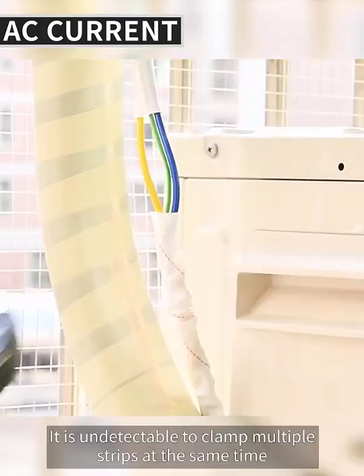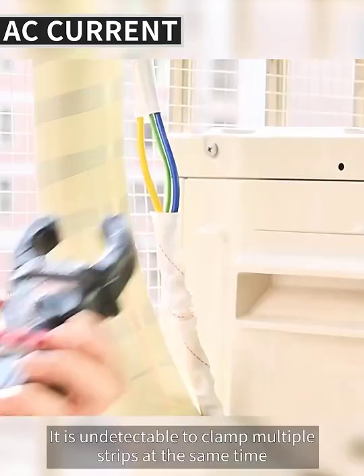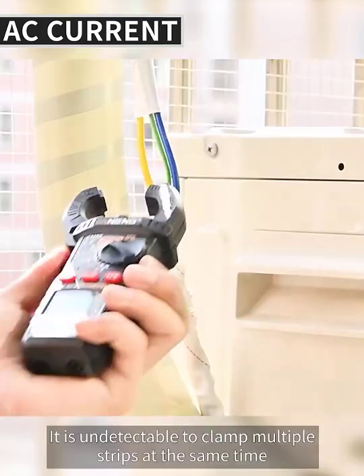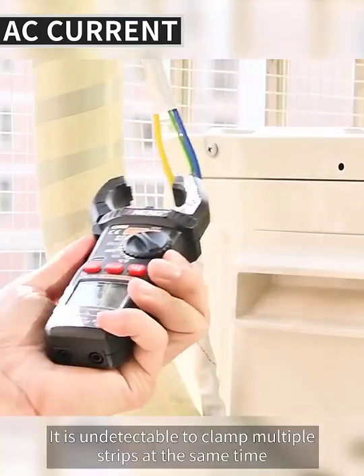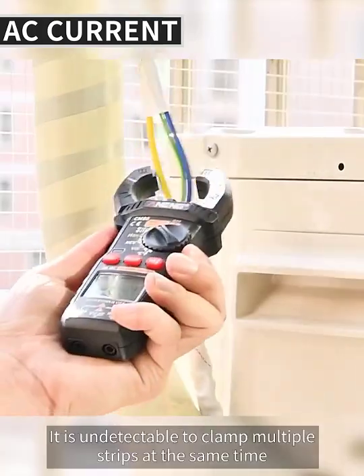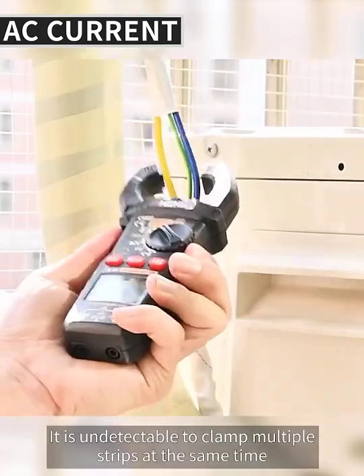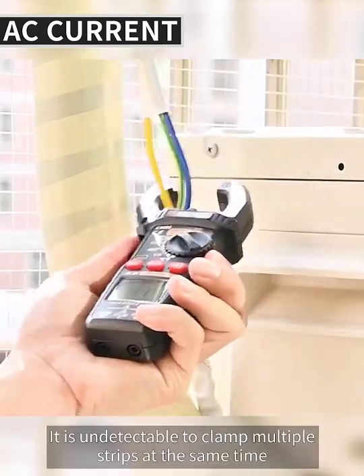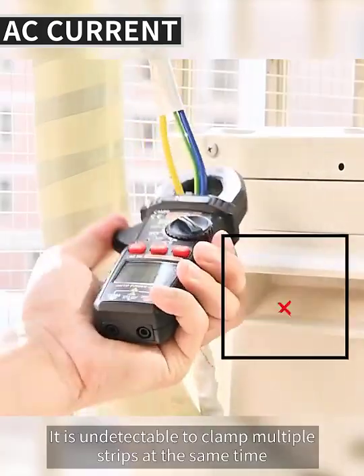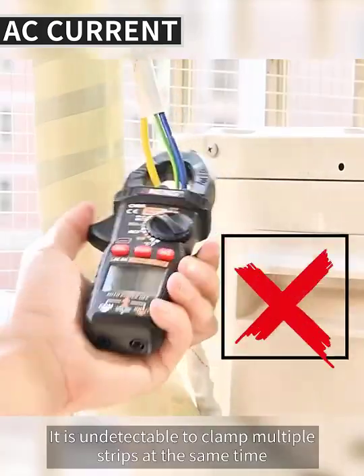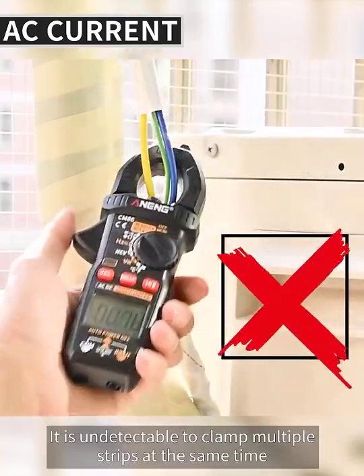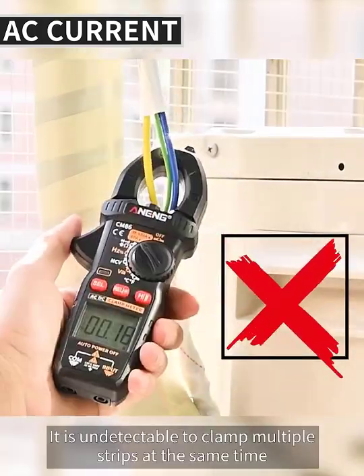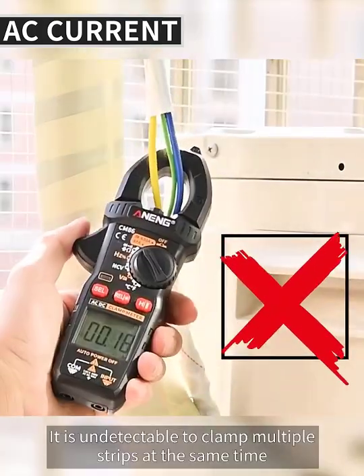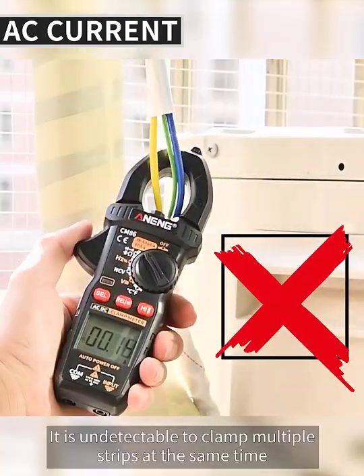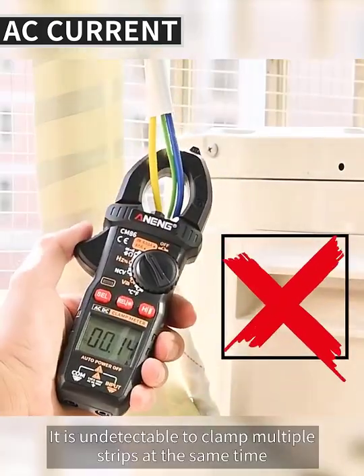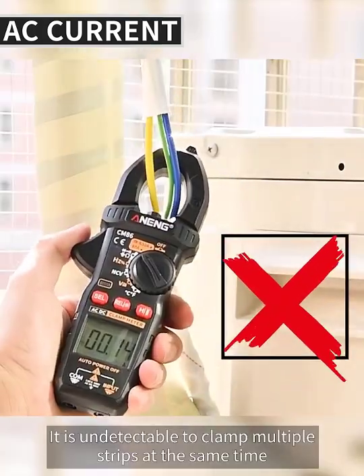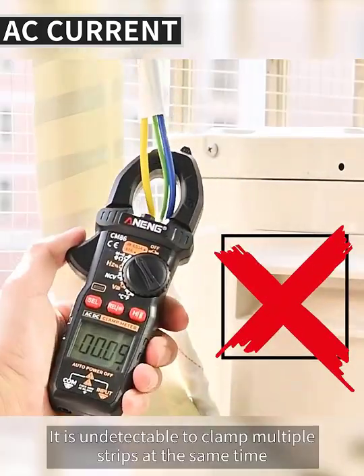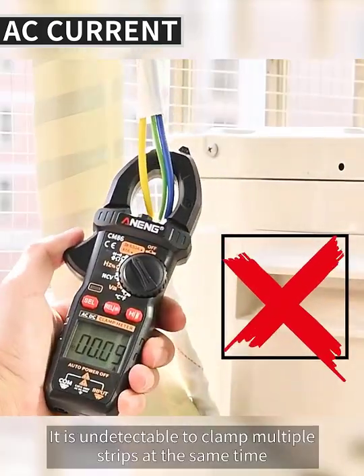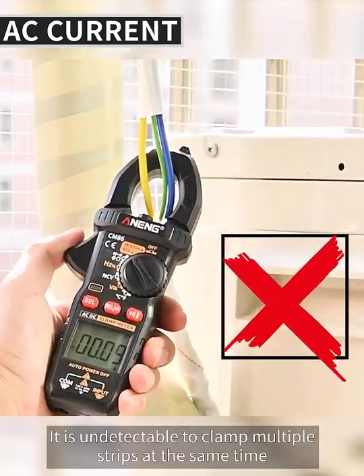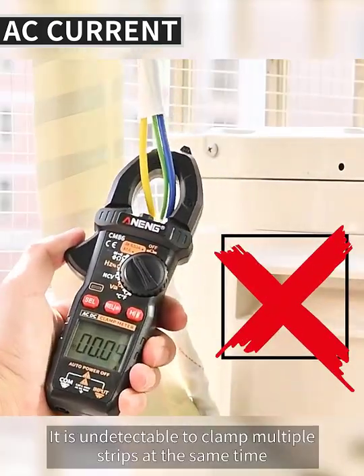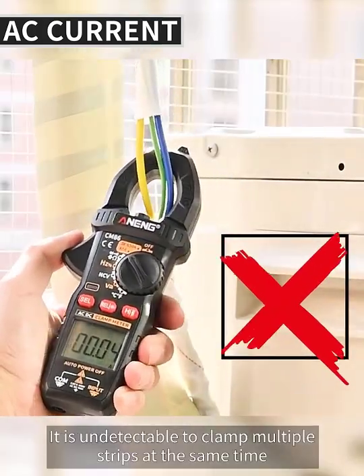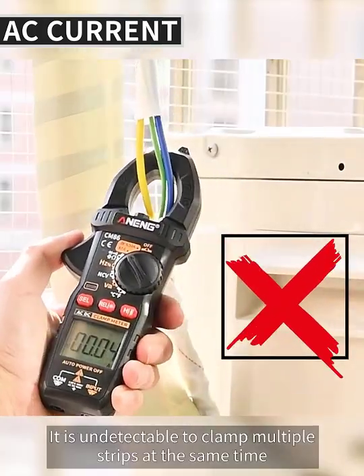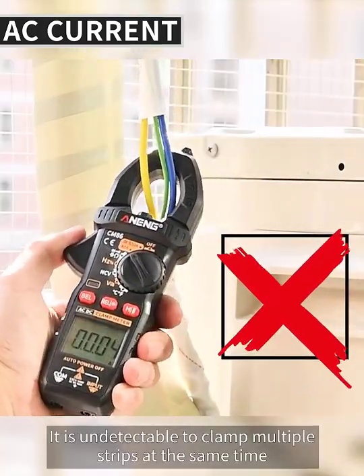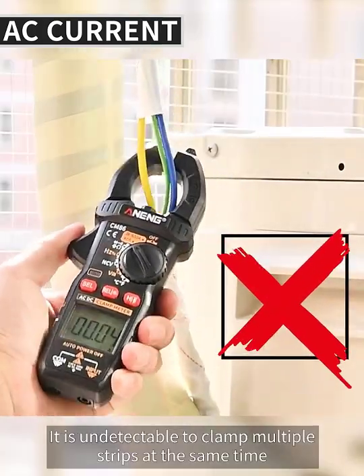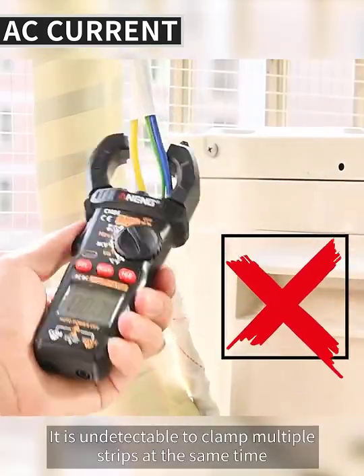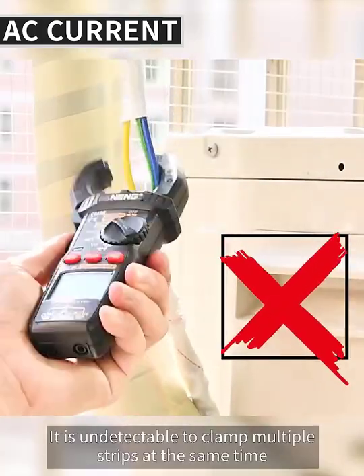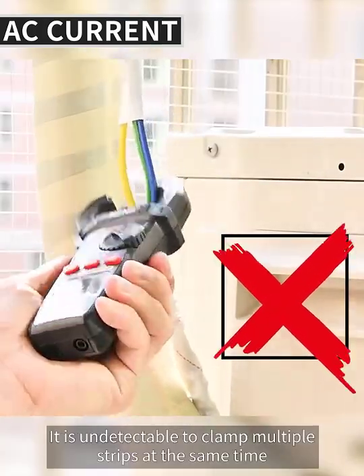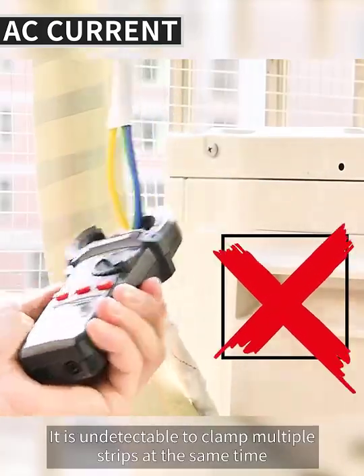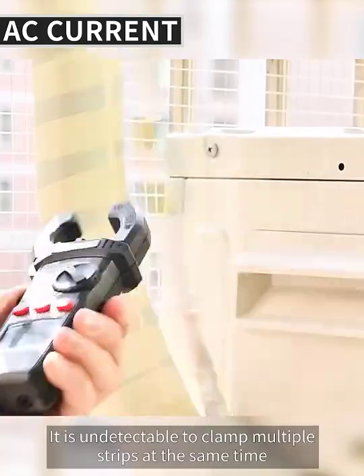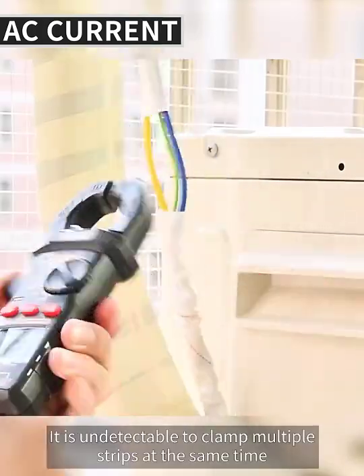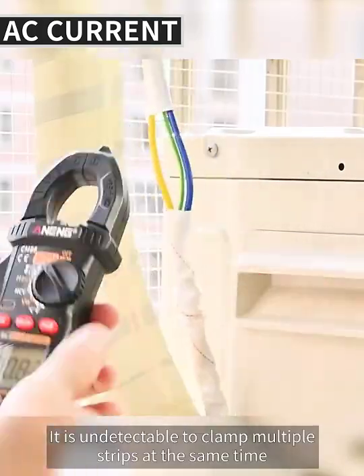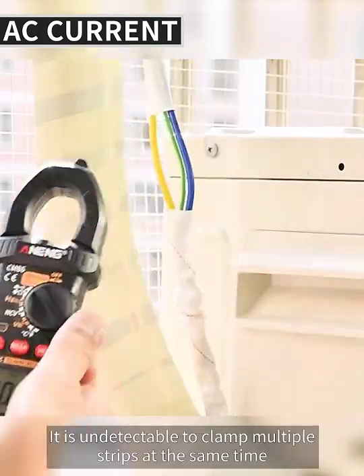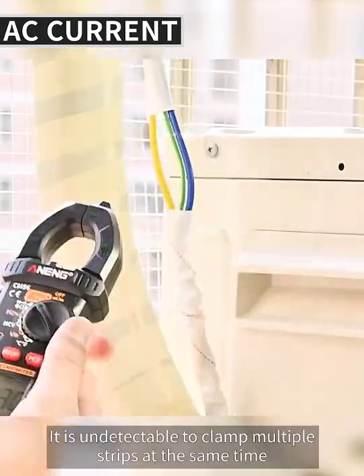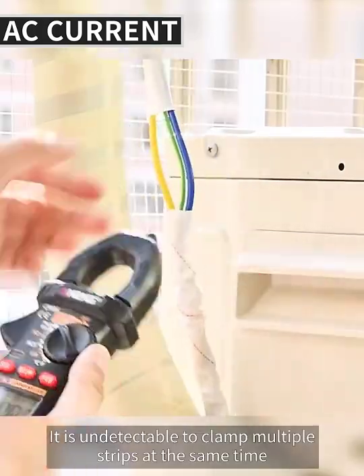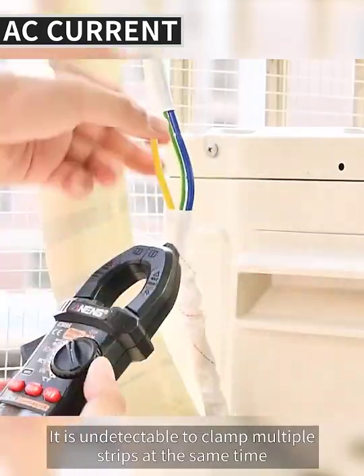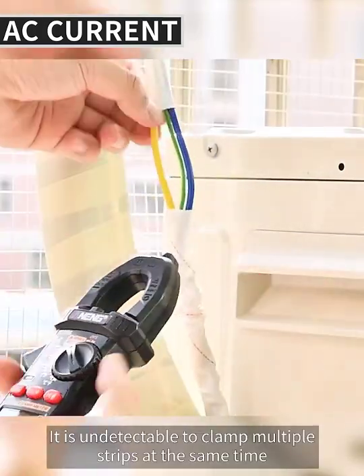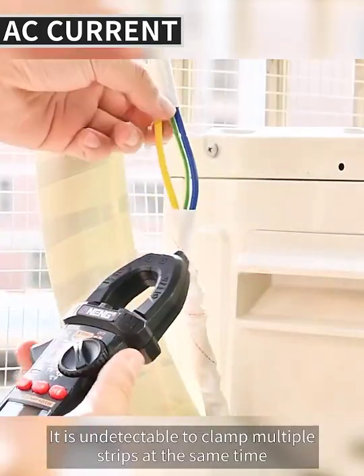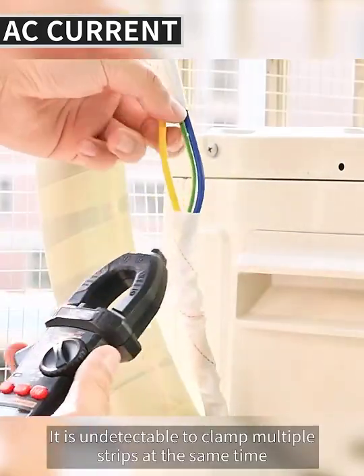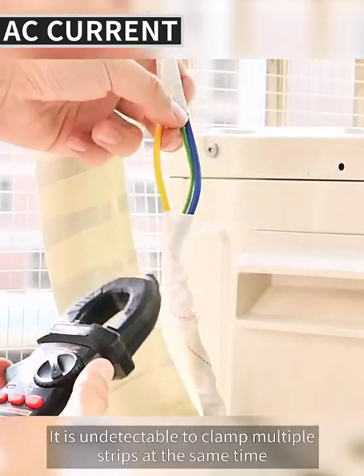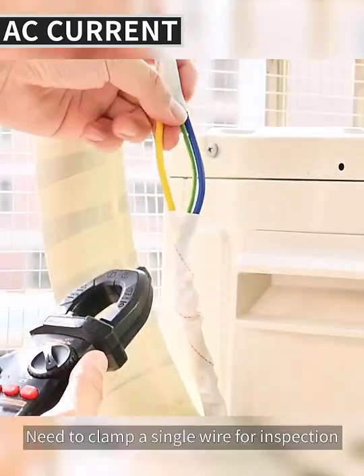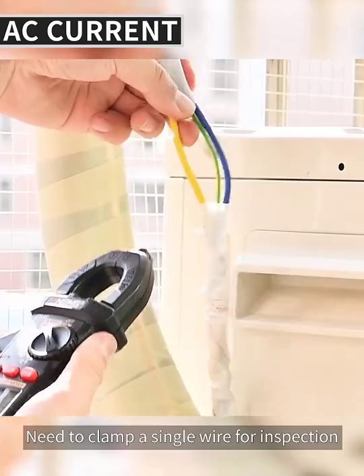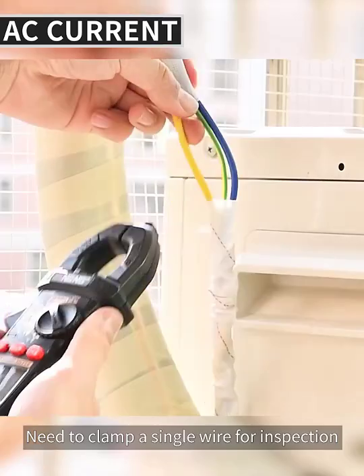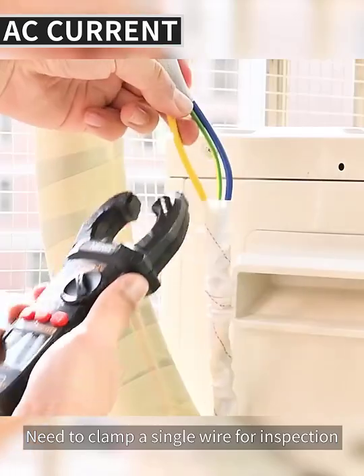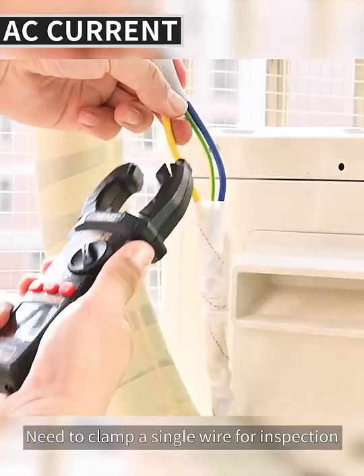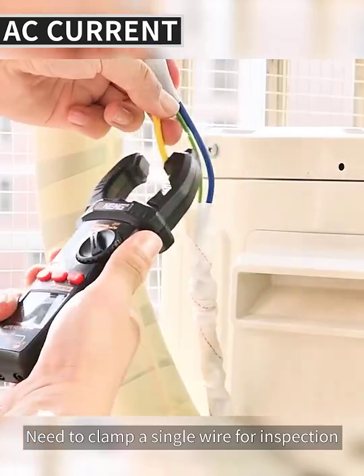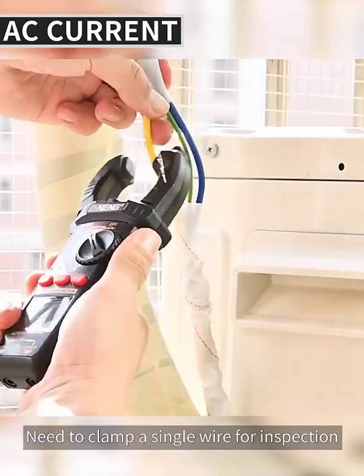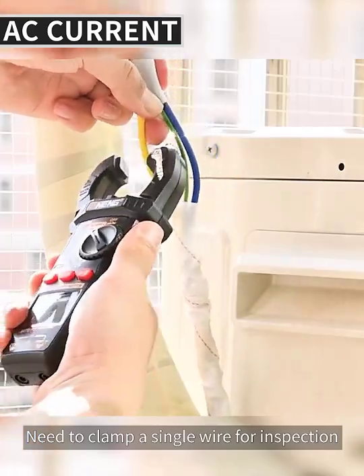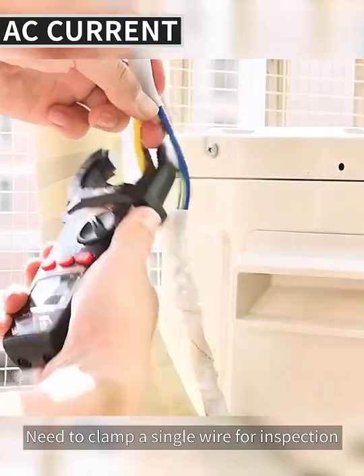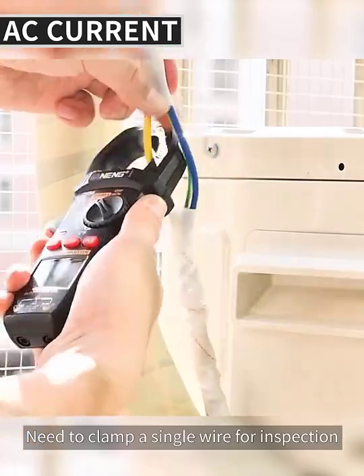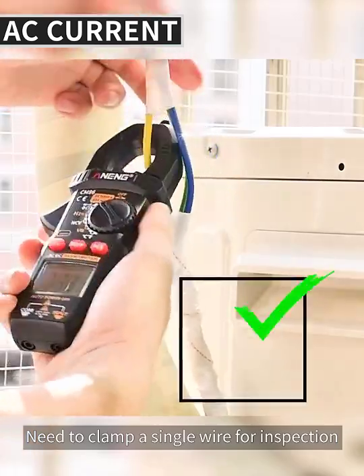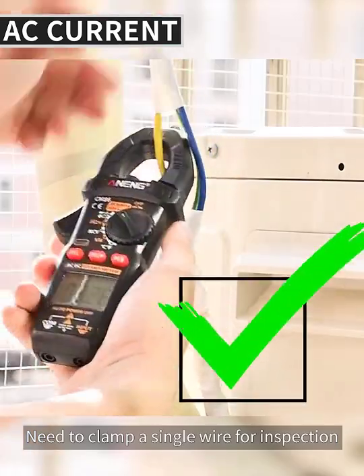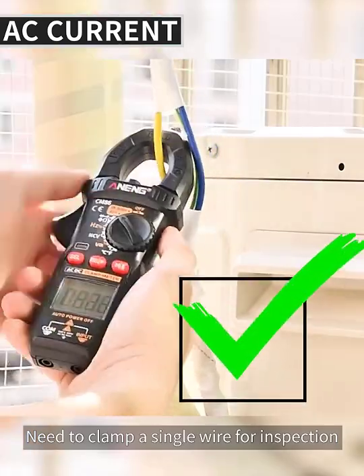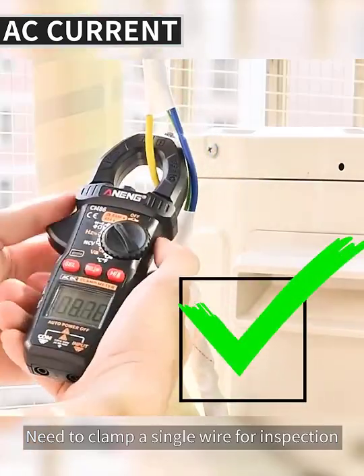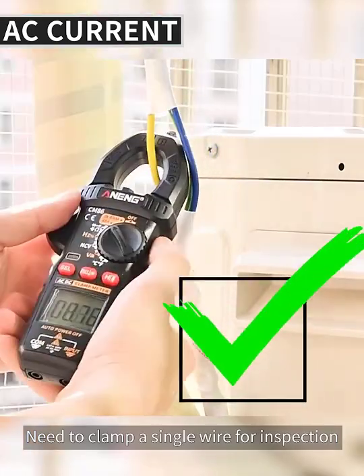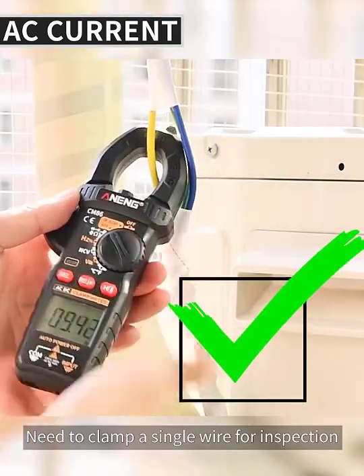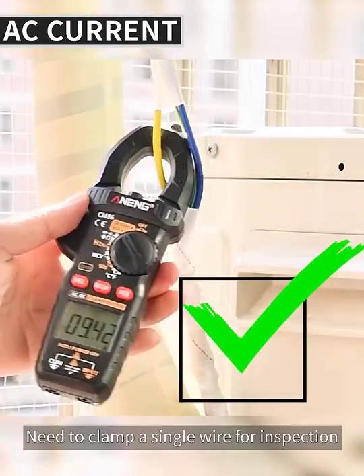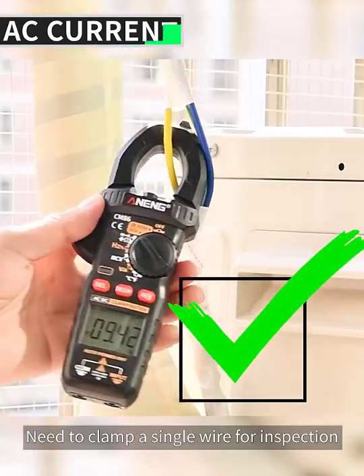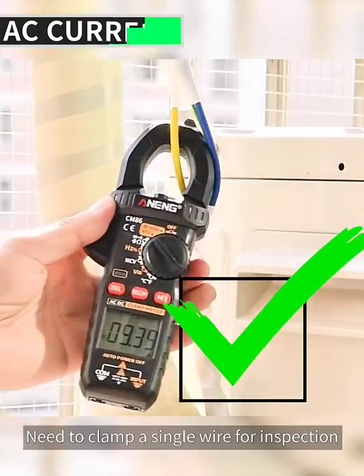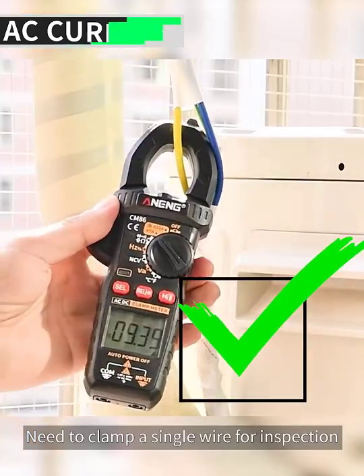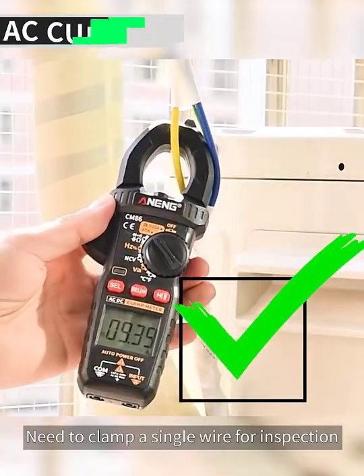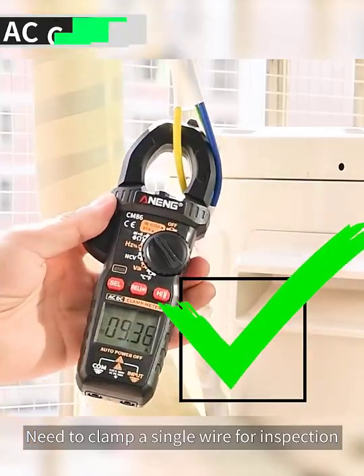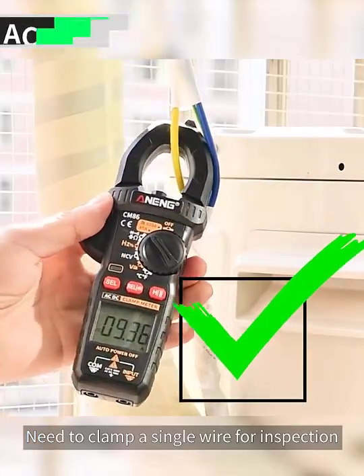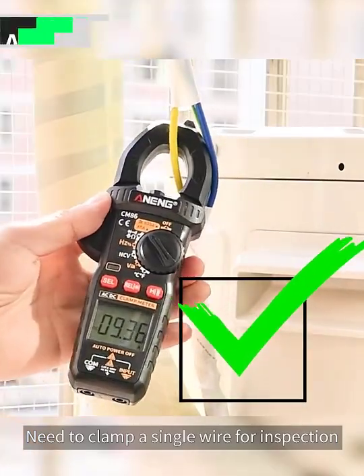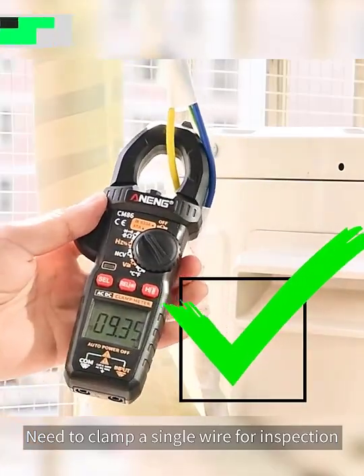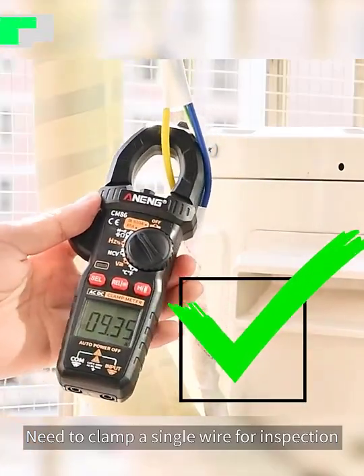It is undetectable when clamping multiple wires at the same time — you need to clamp a single wire for accurate inspection.